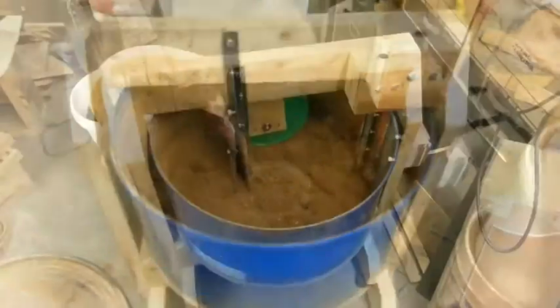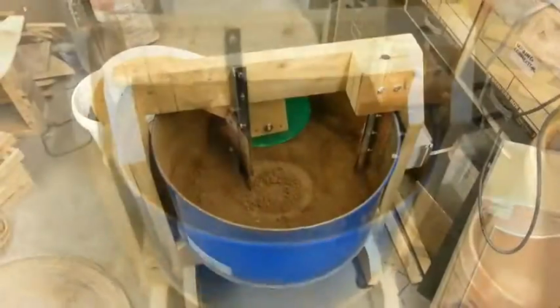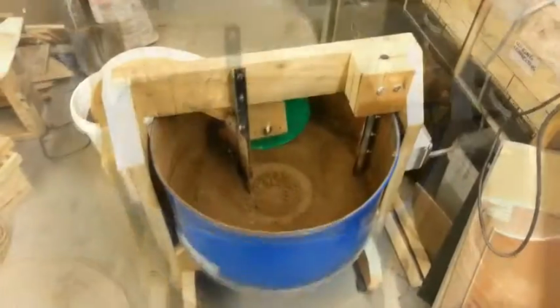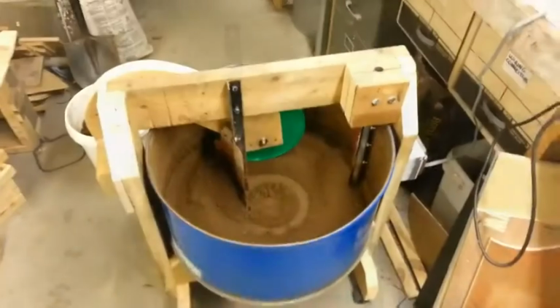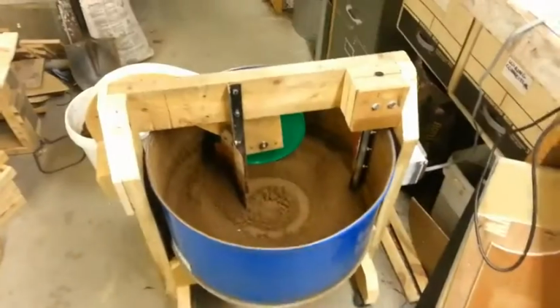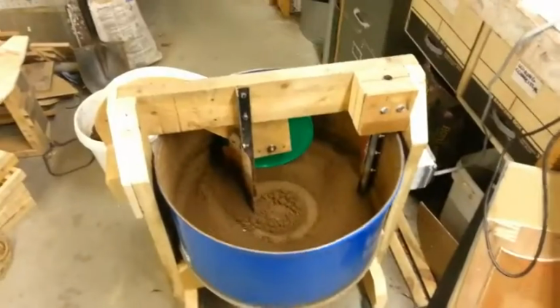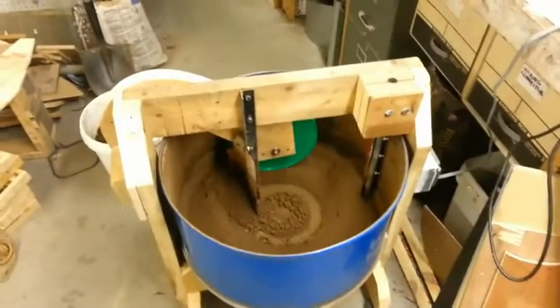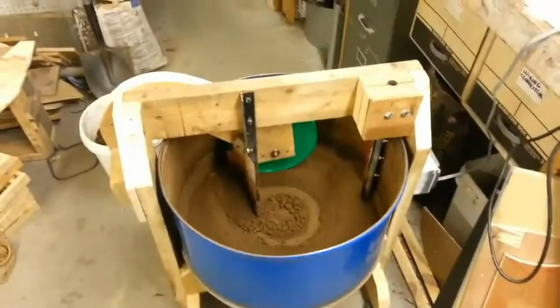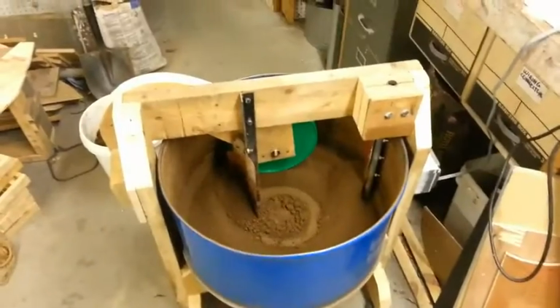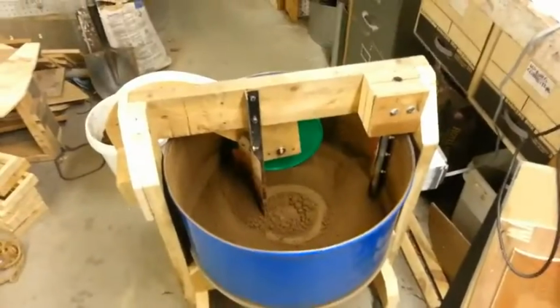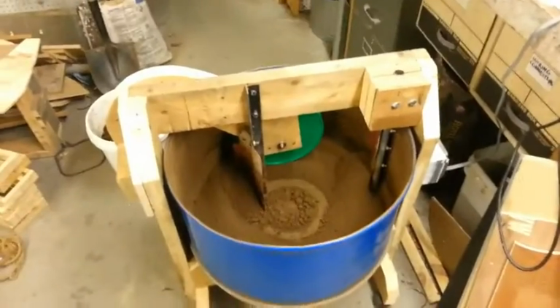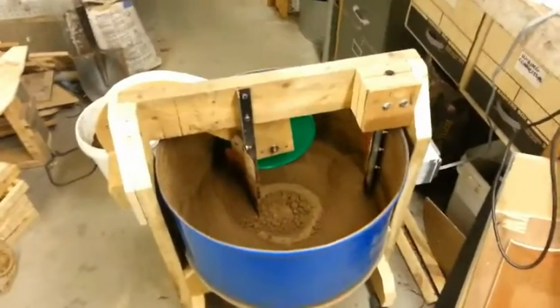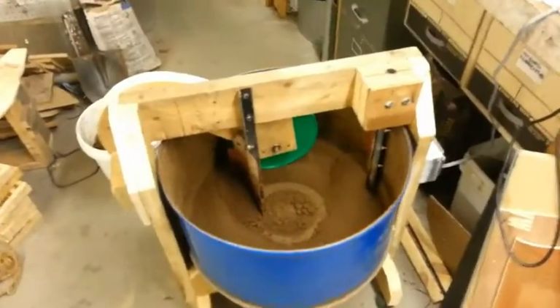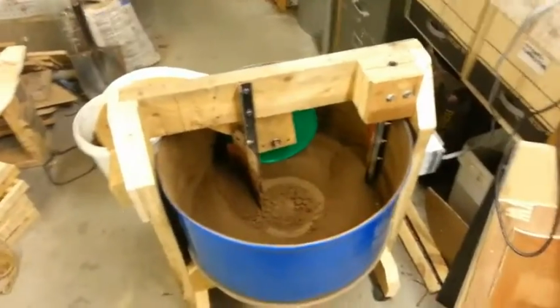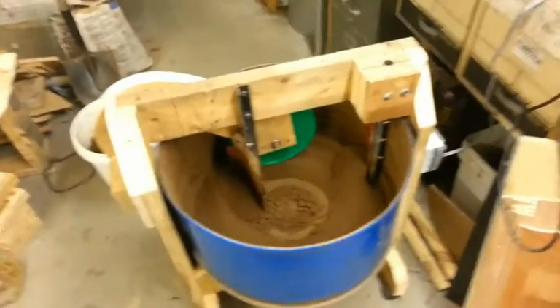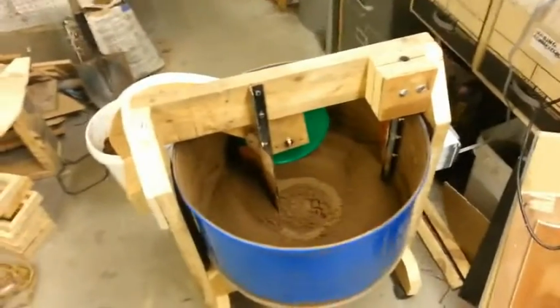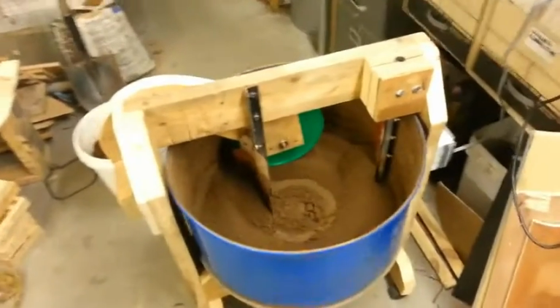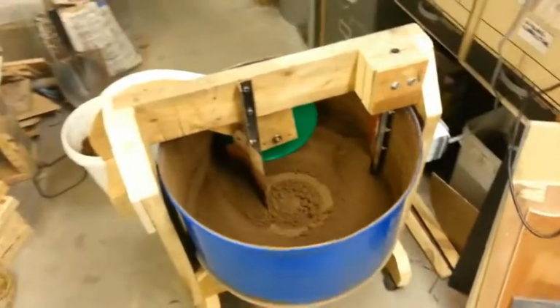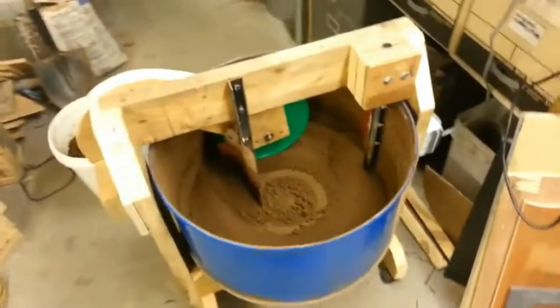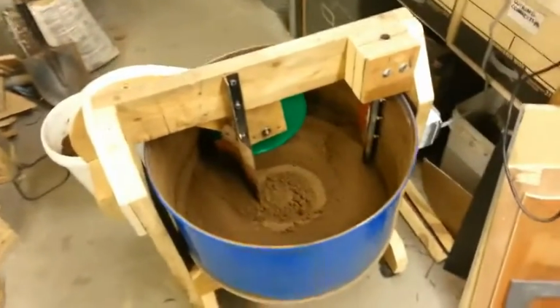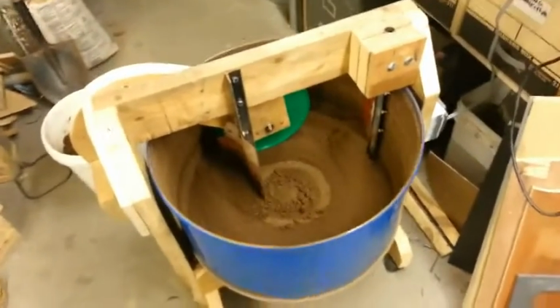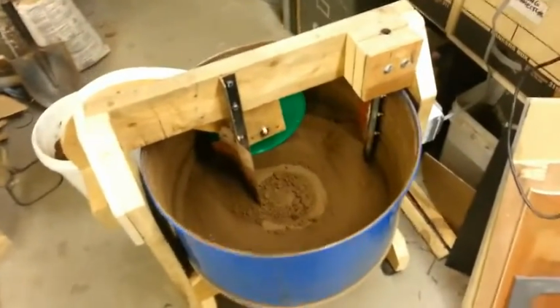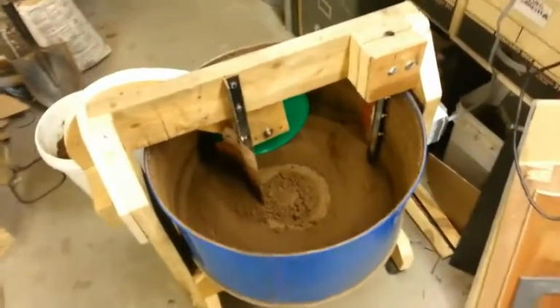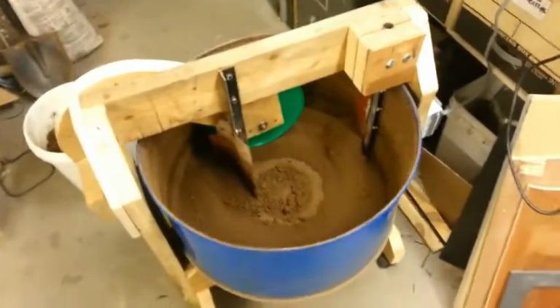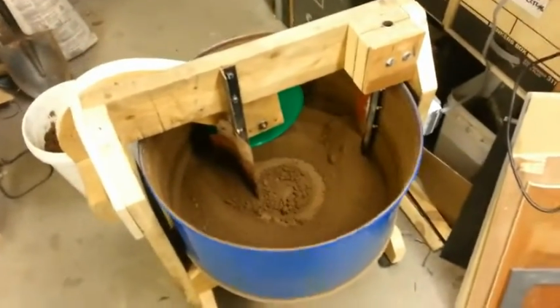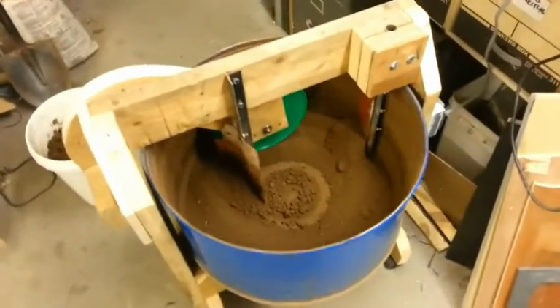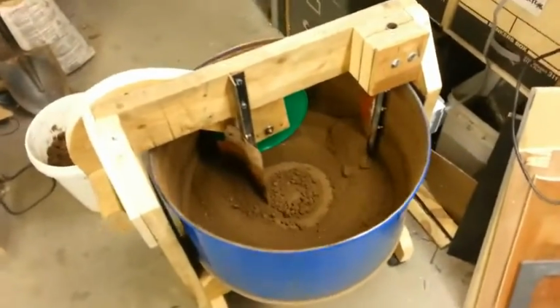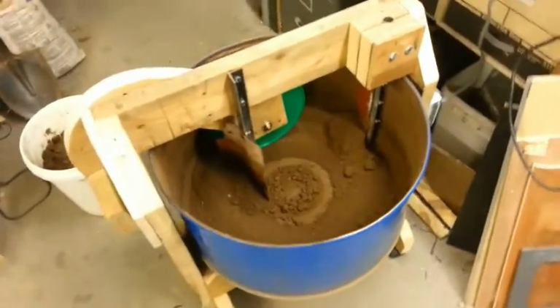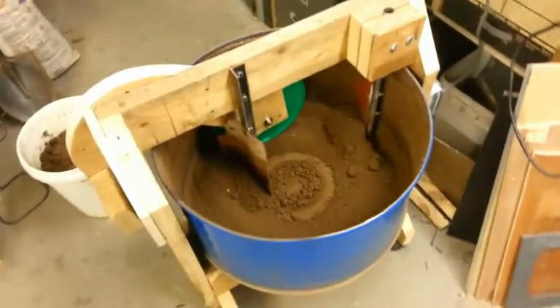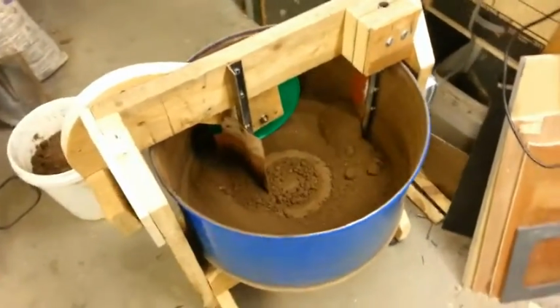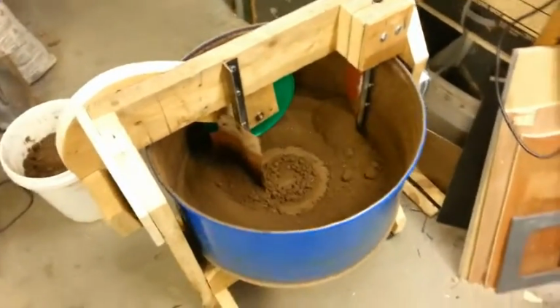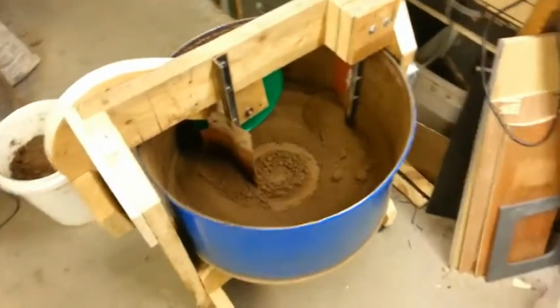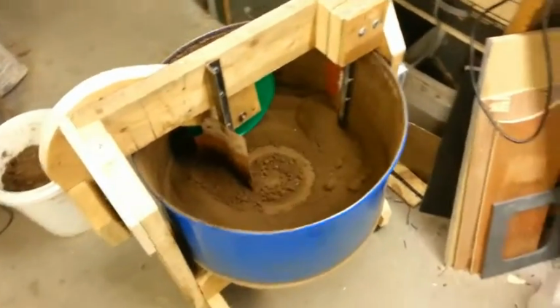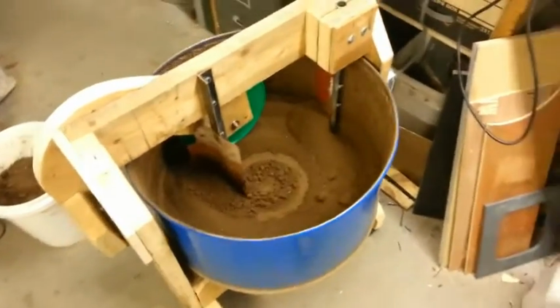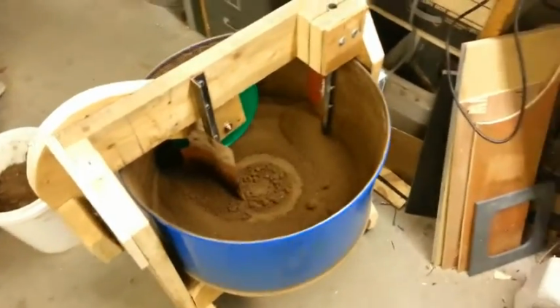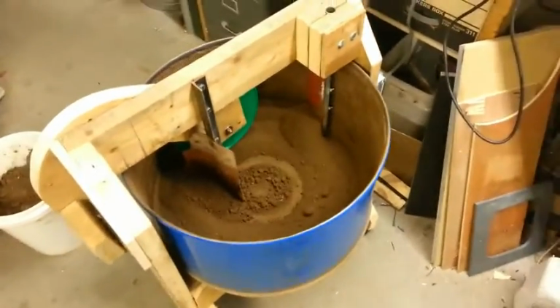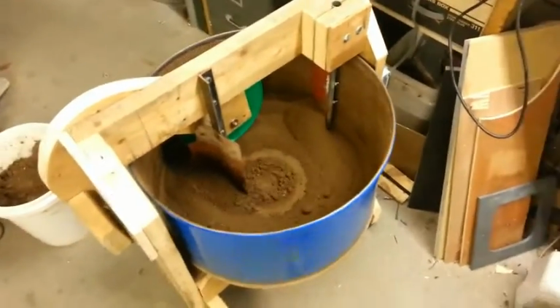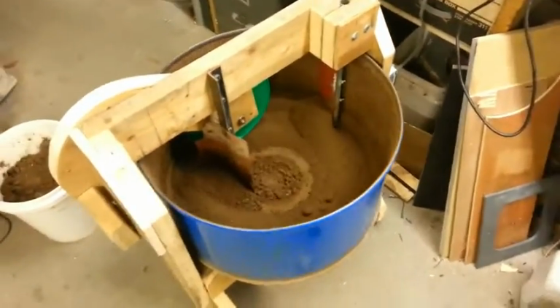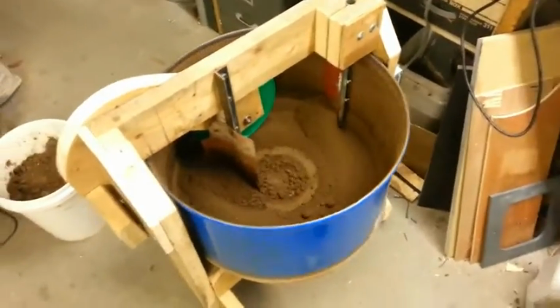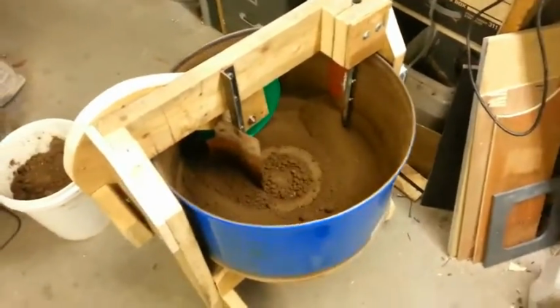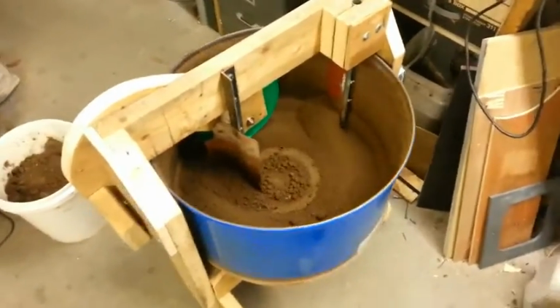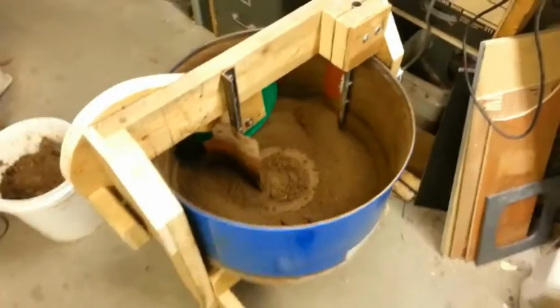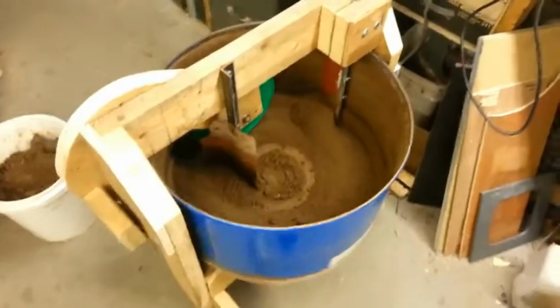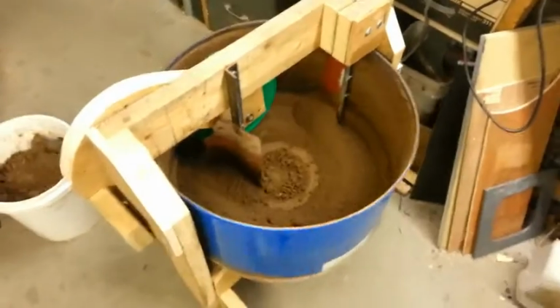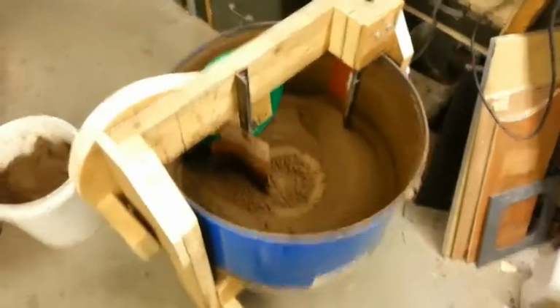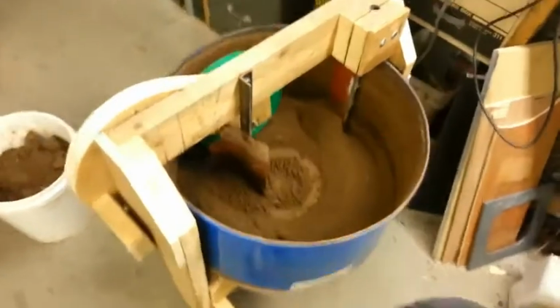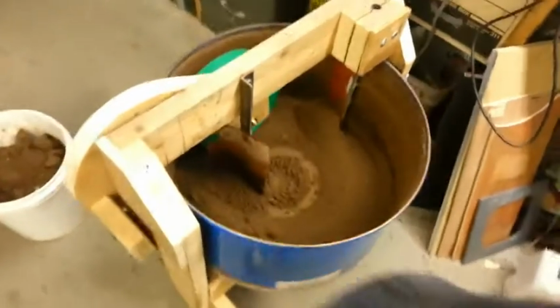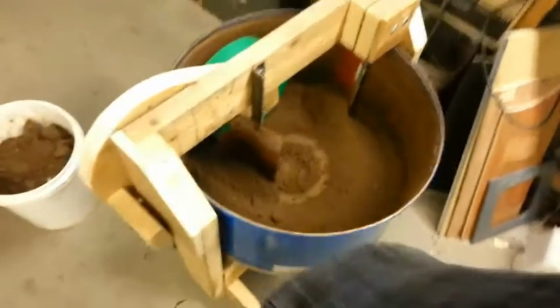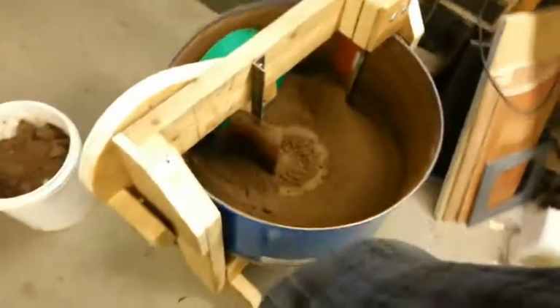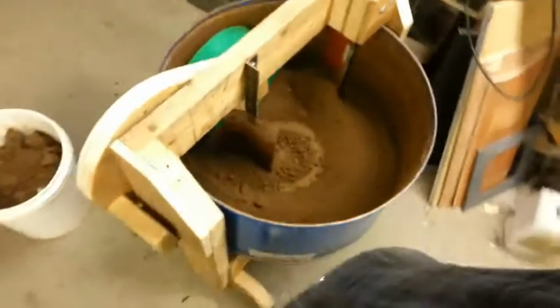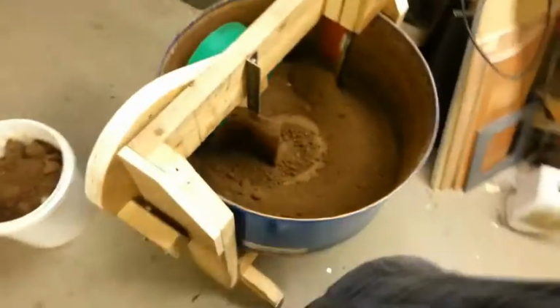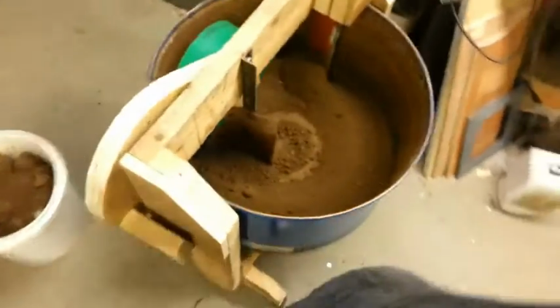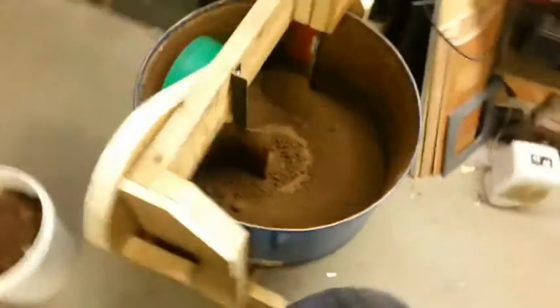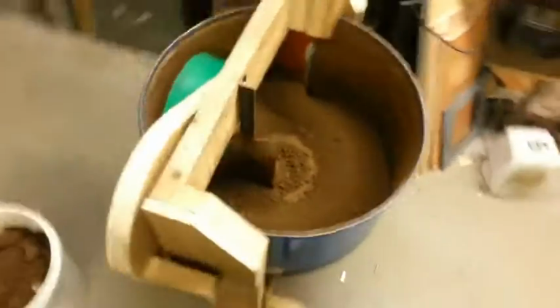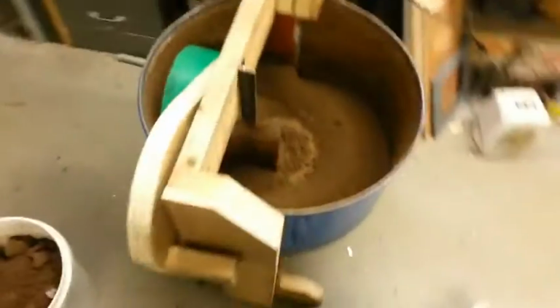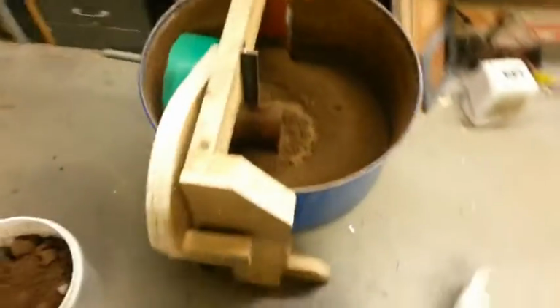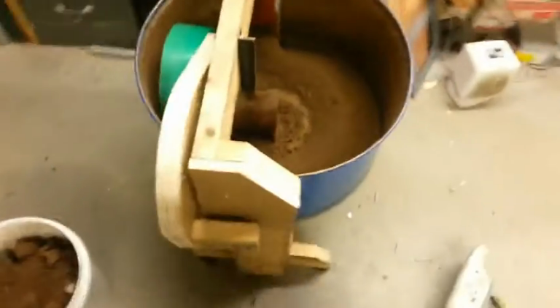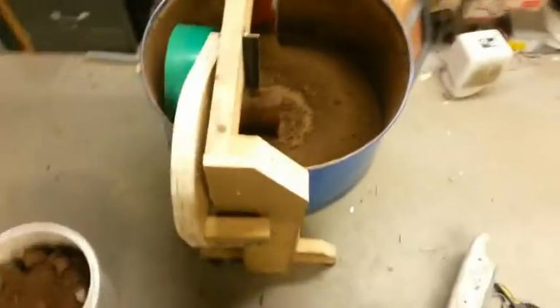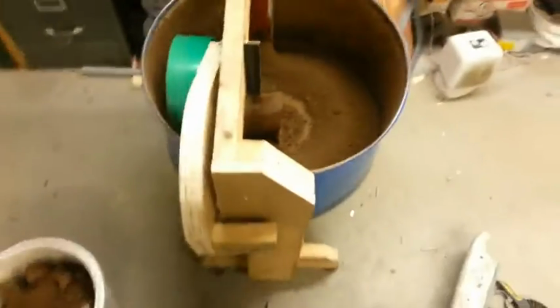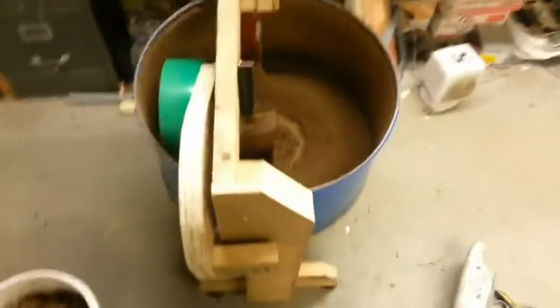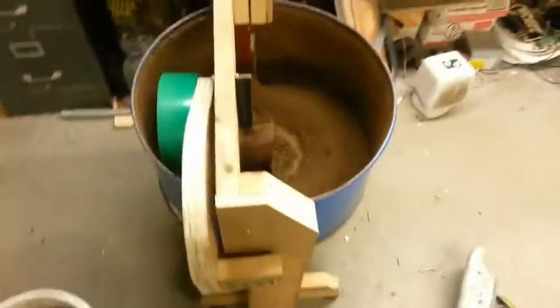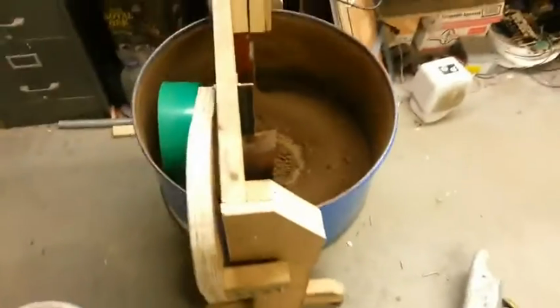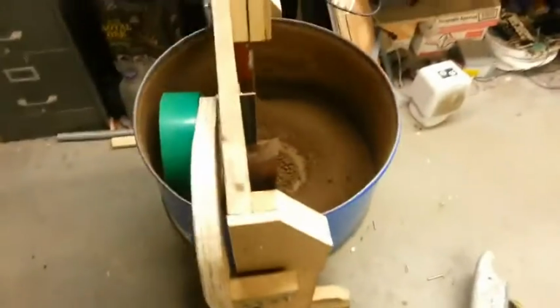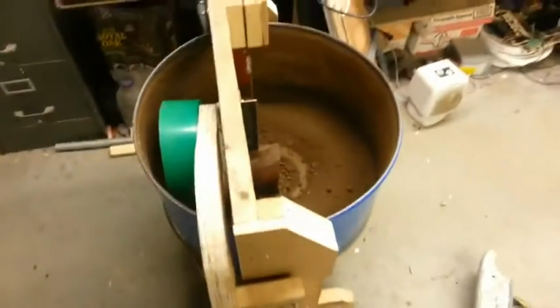I let the concrete roller cure in a moist environment for about two weeks until finishing to this stage.